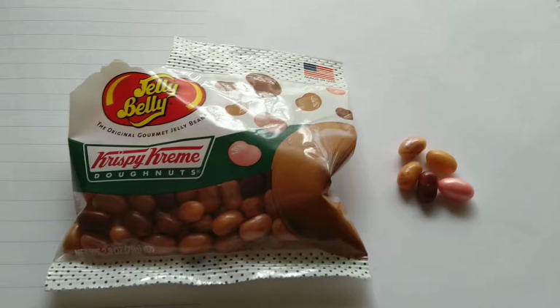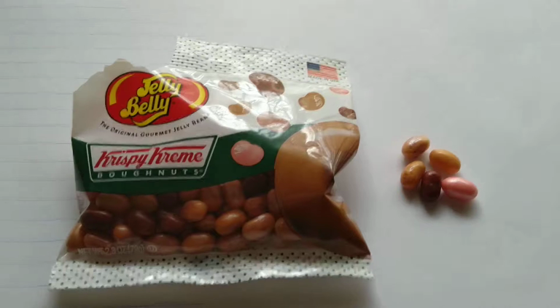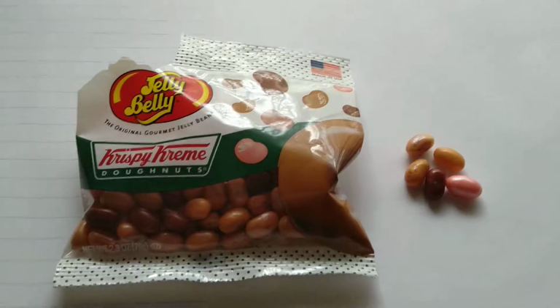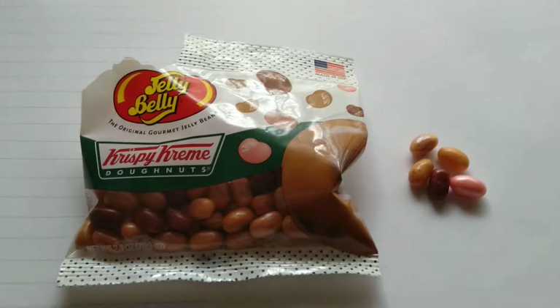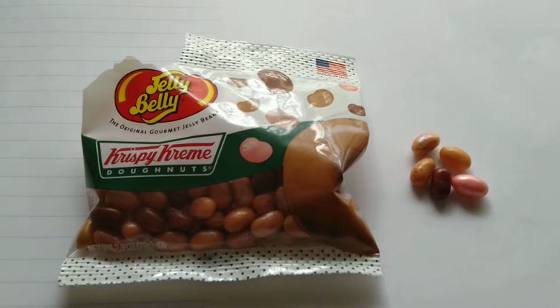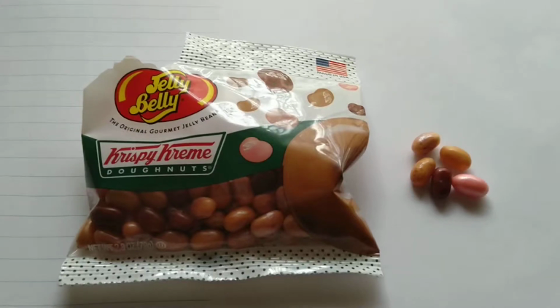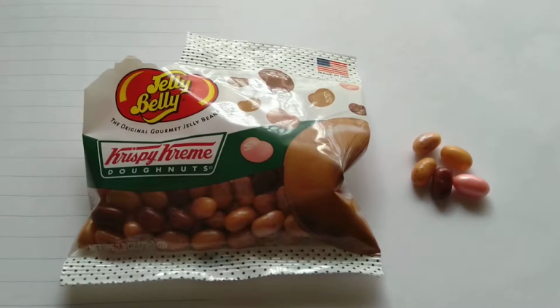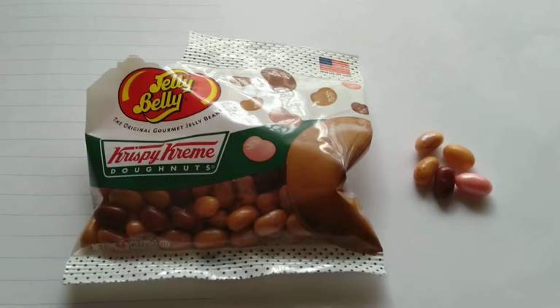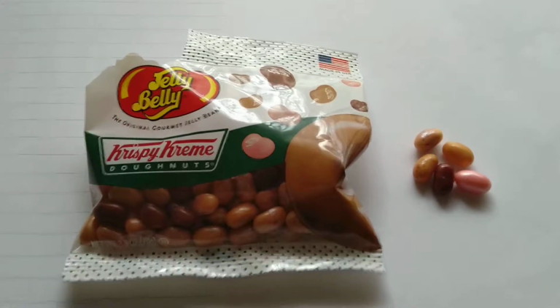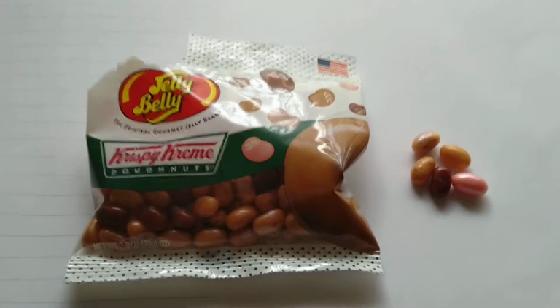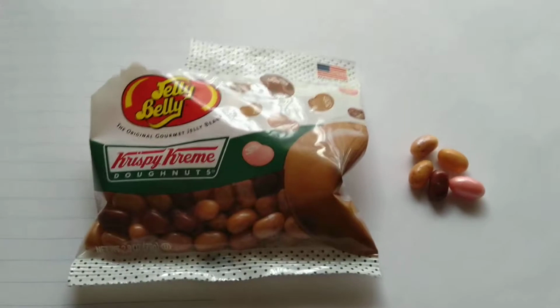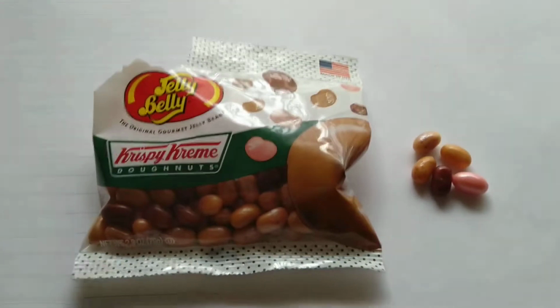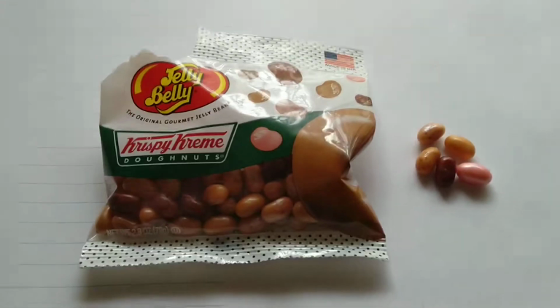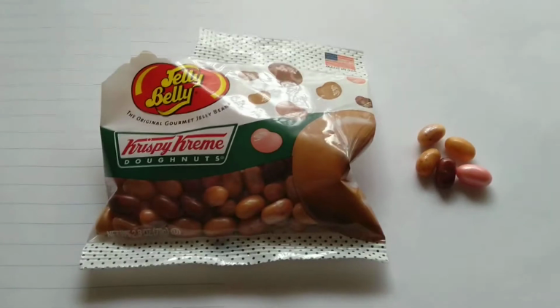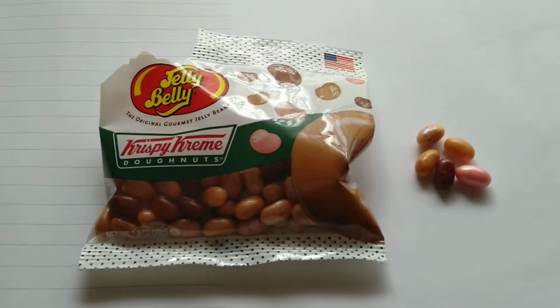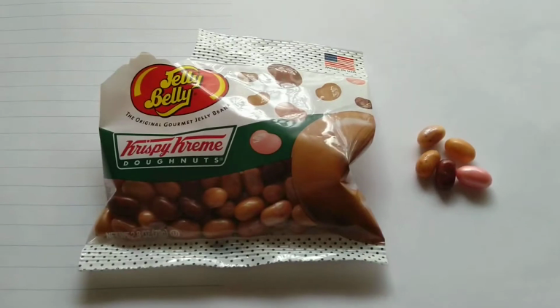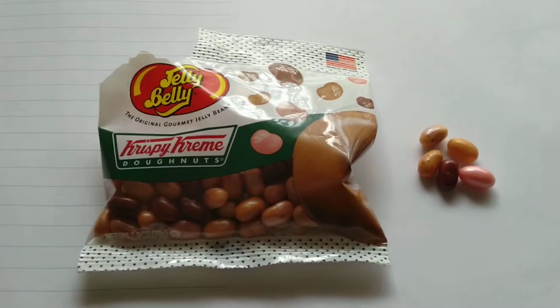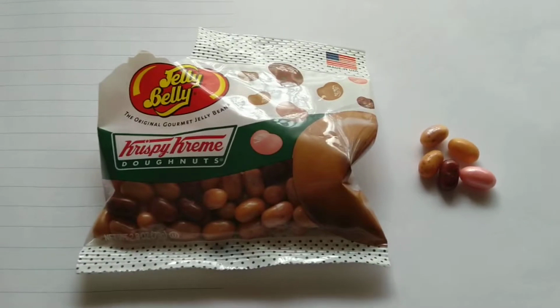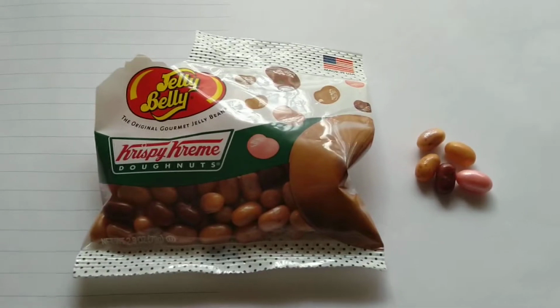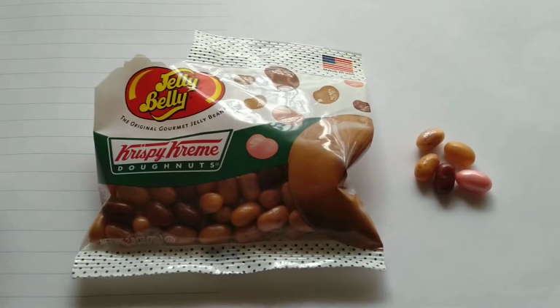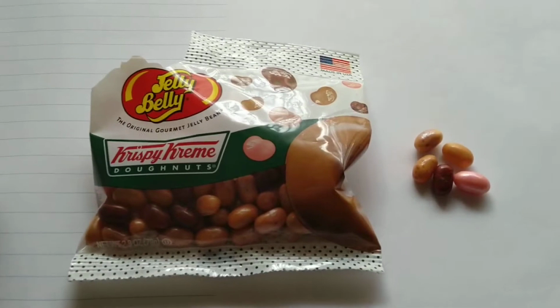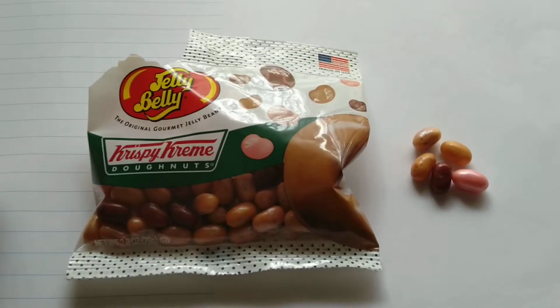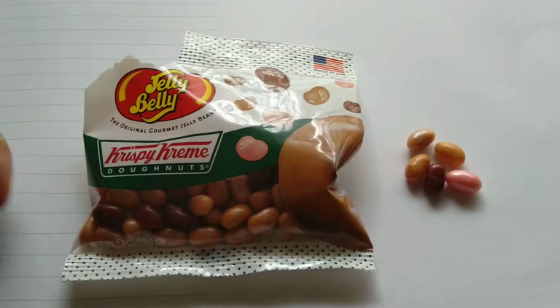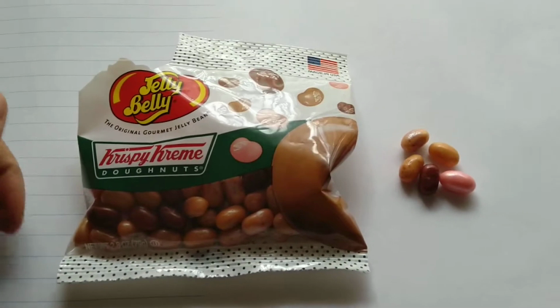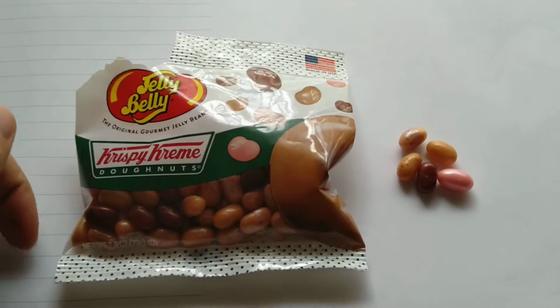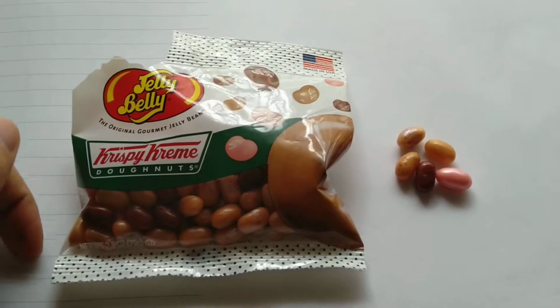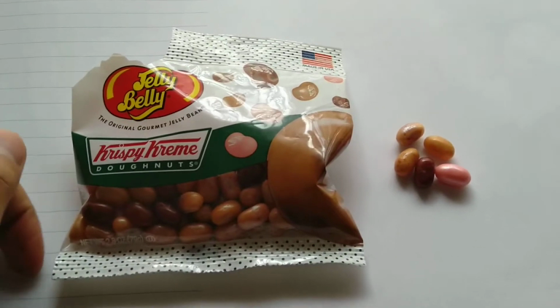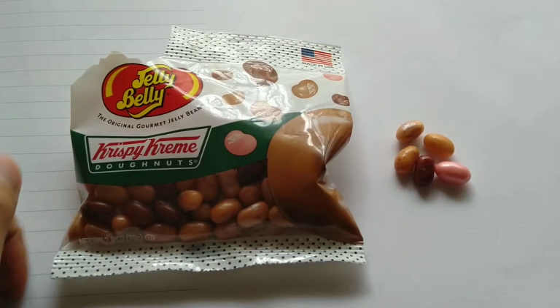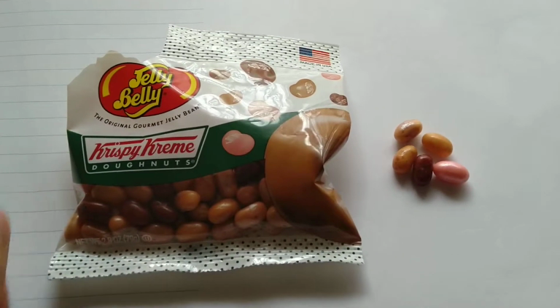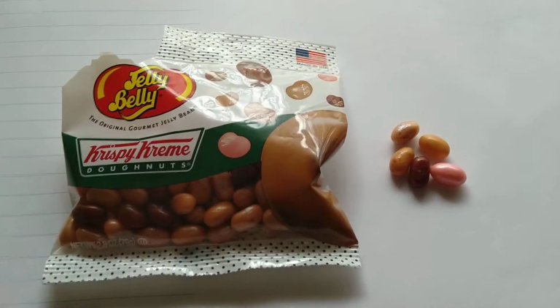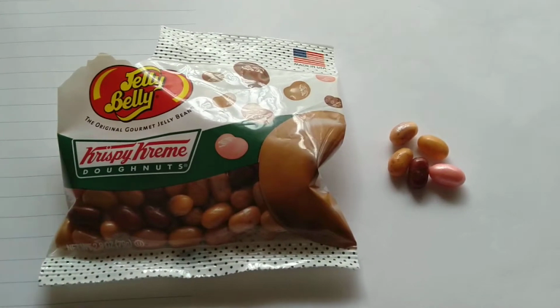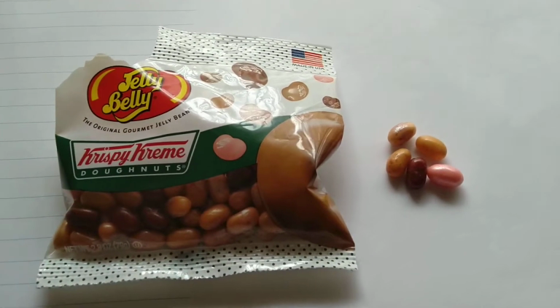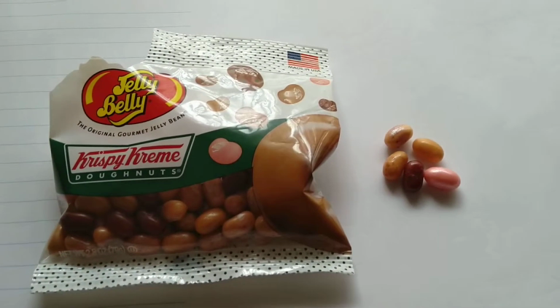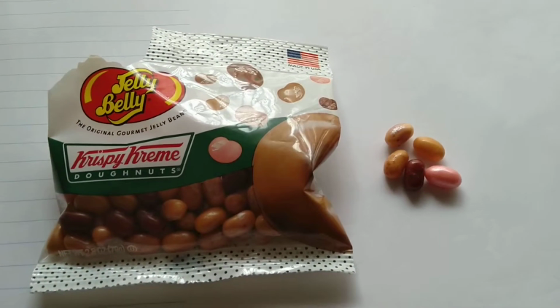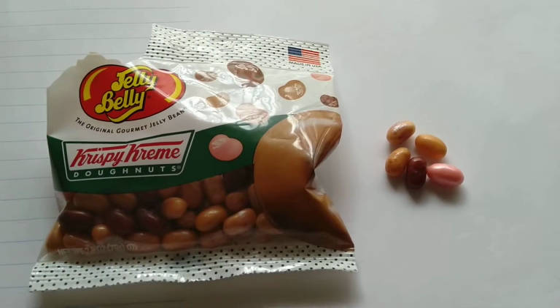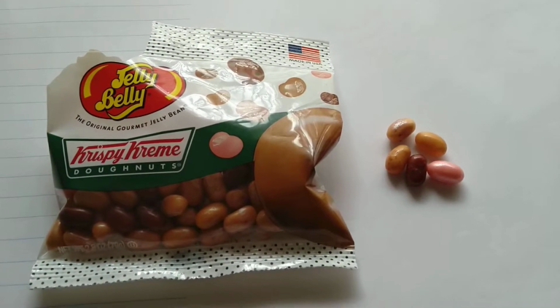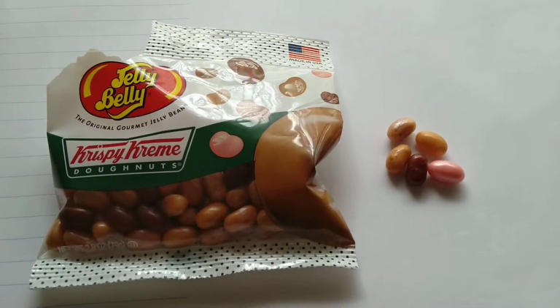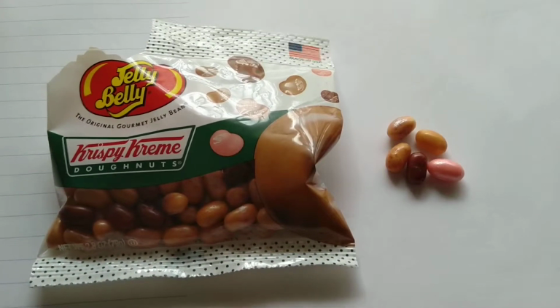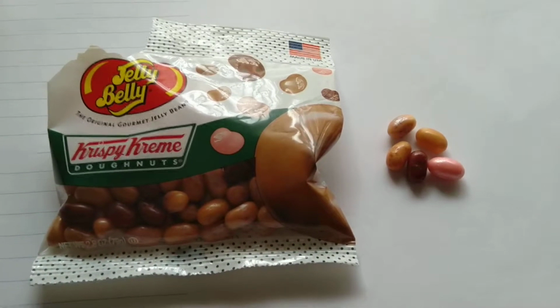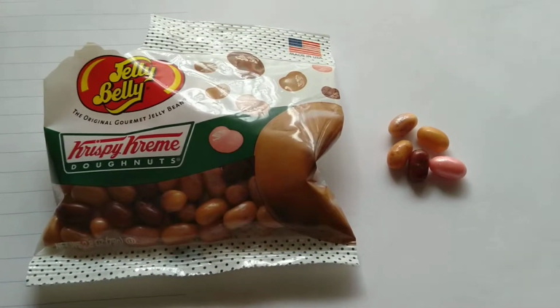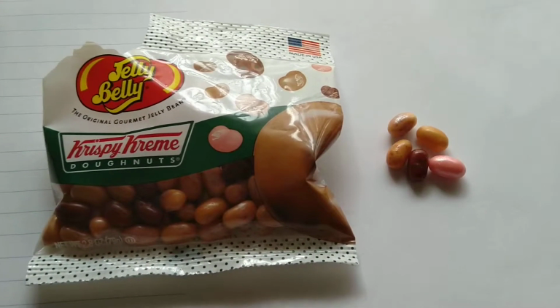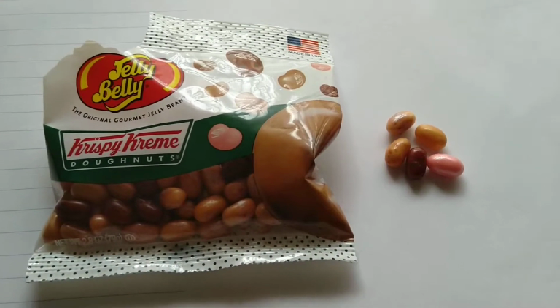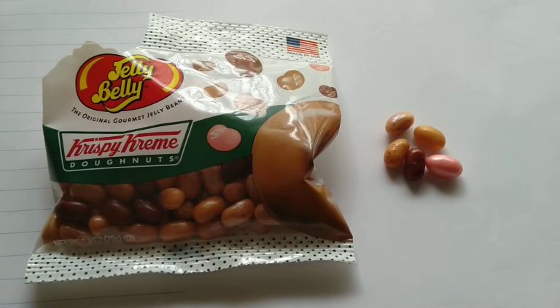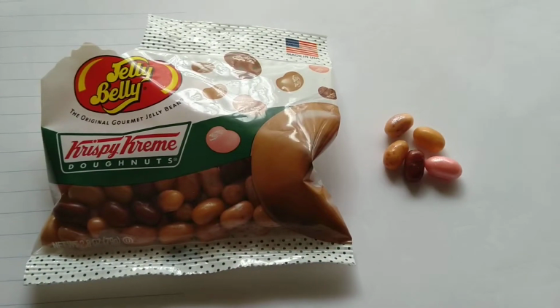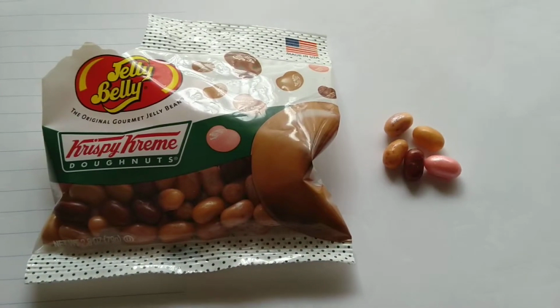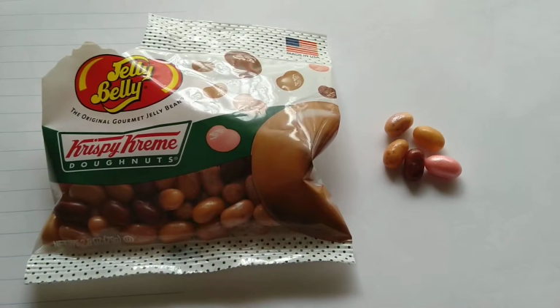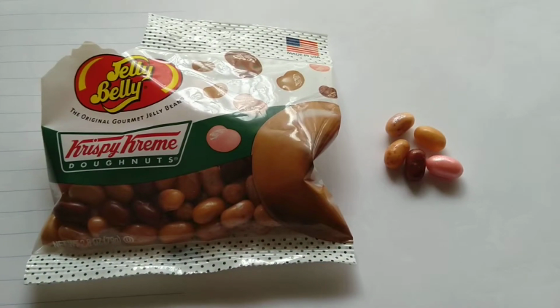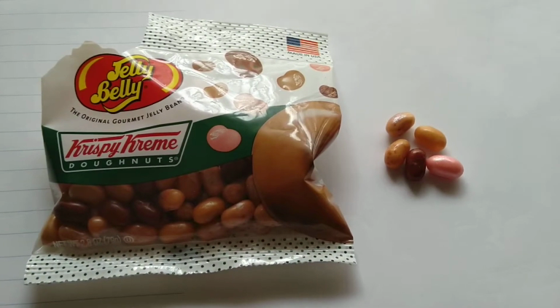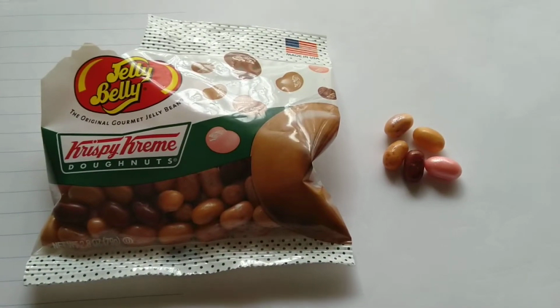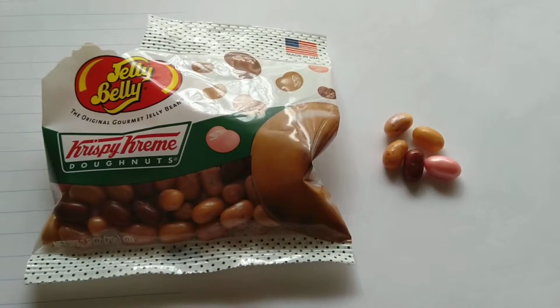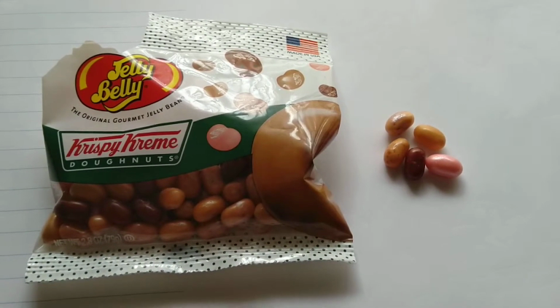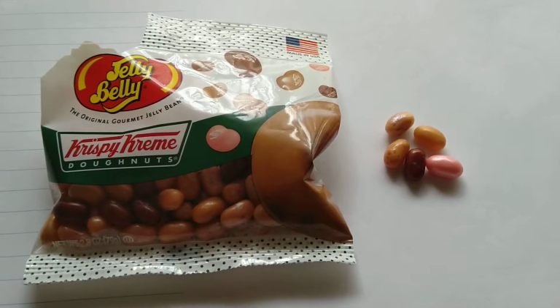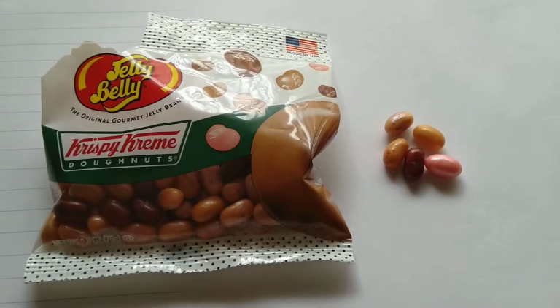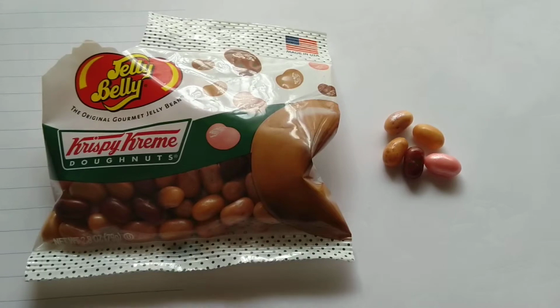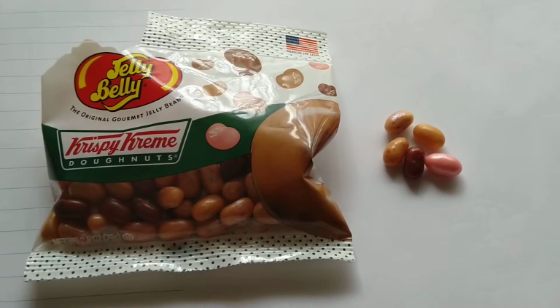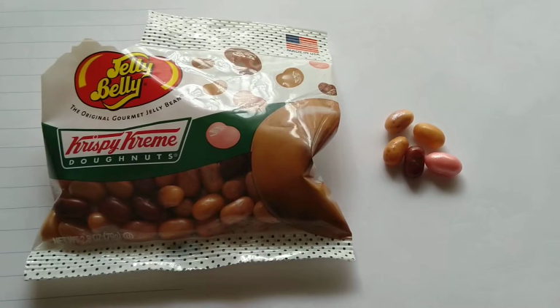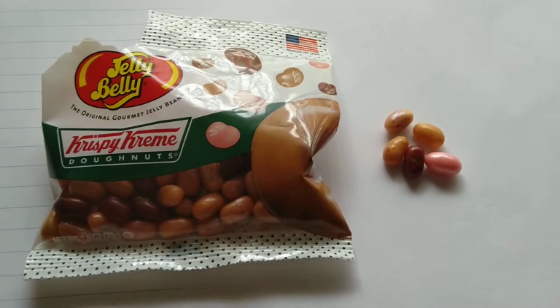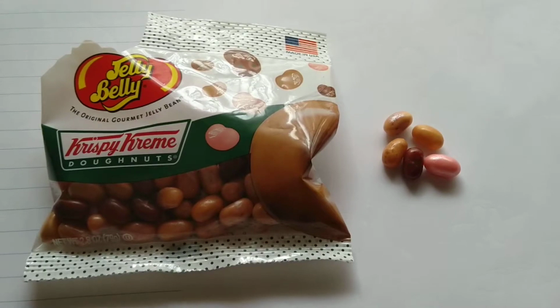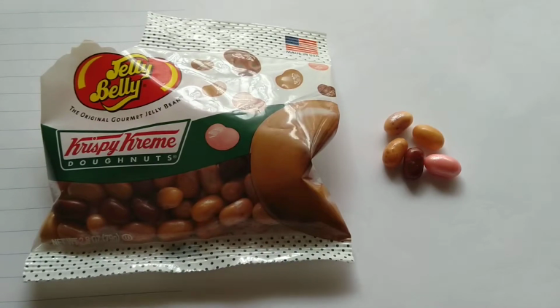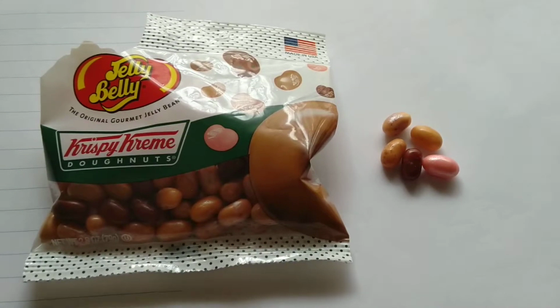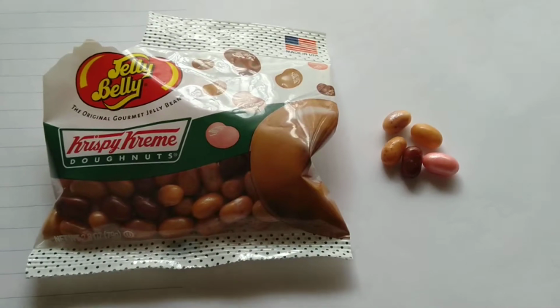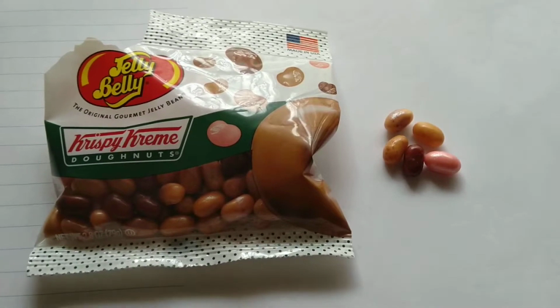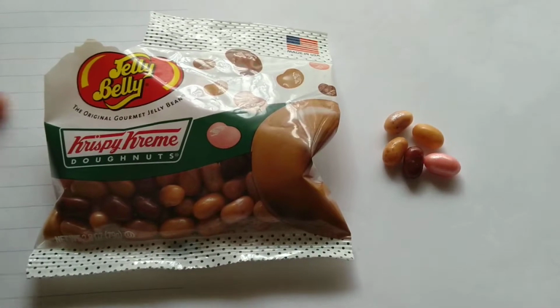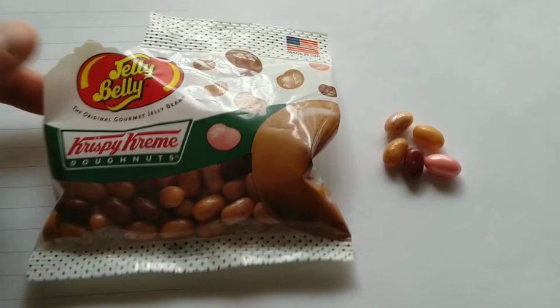Hello everyone and welcome to my YouTube channel. Today I'll be reviewing Joe Belly's Krispy Kreme doughnut flavours.